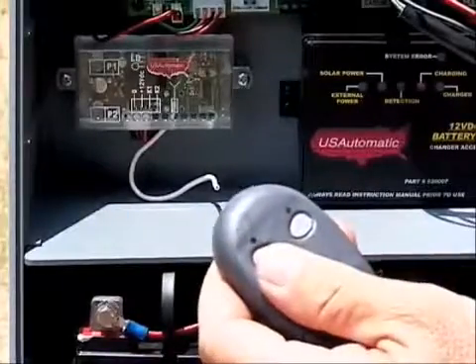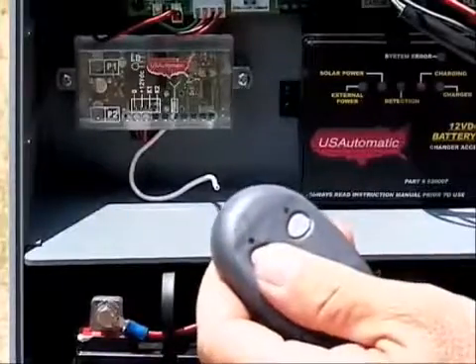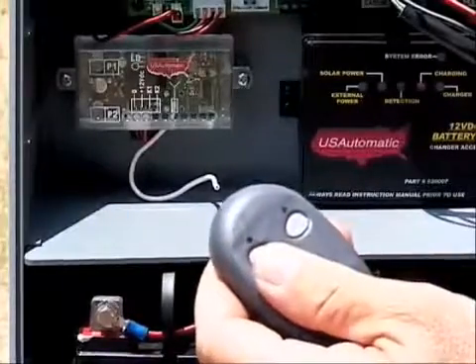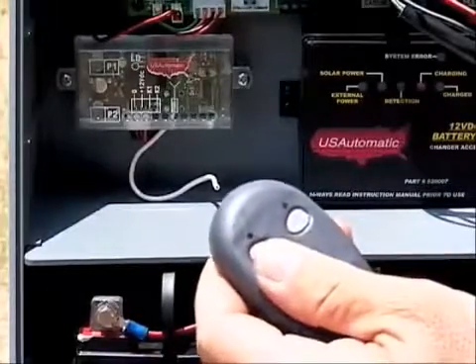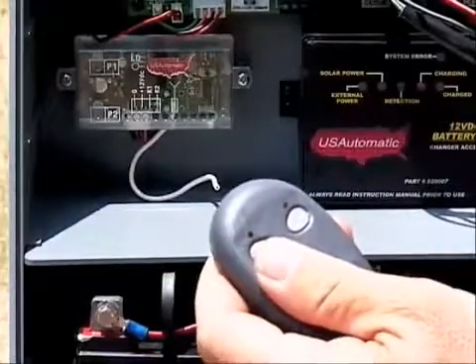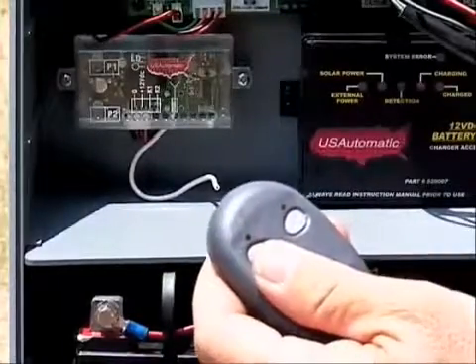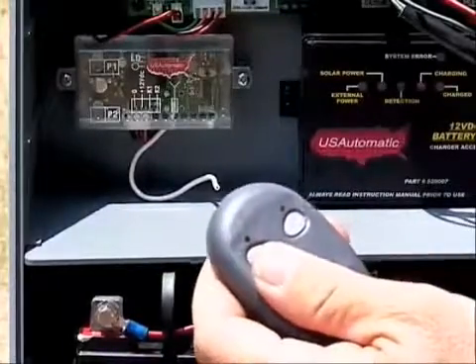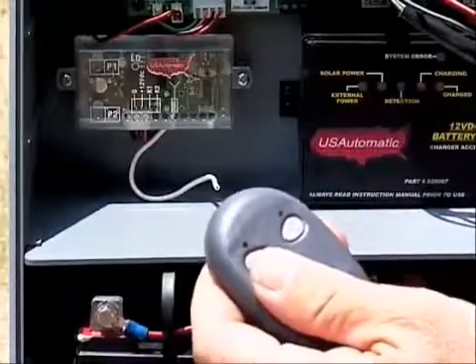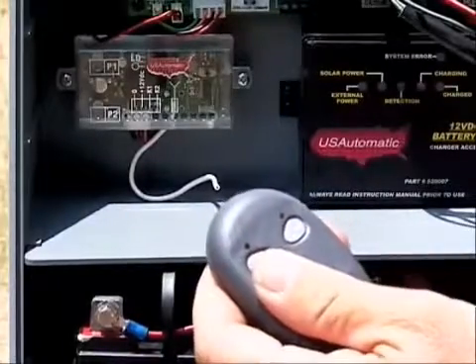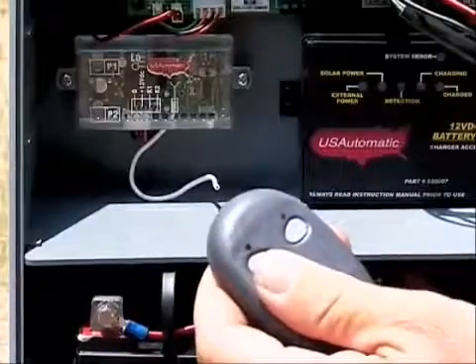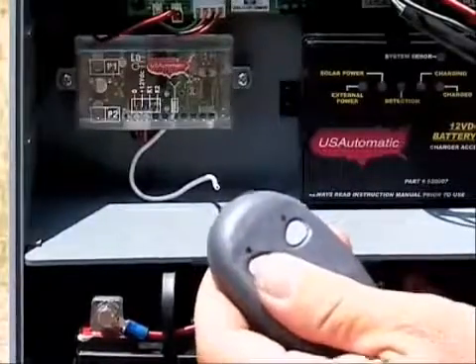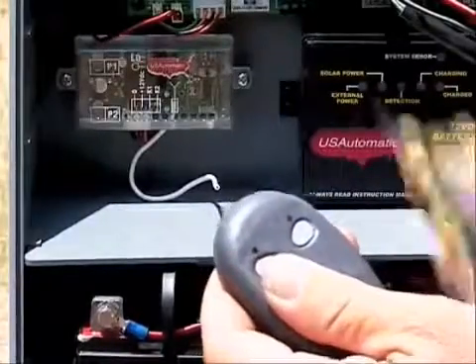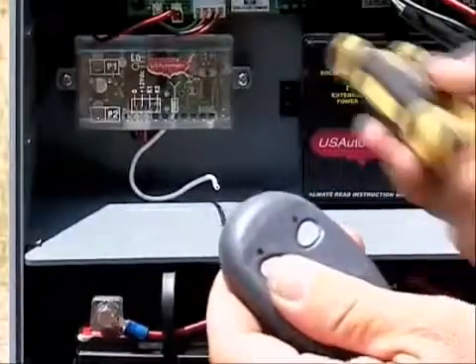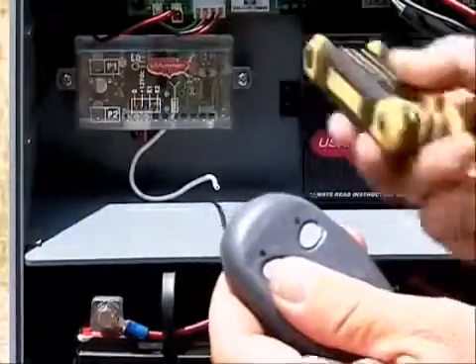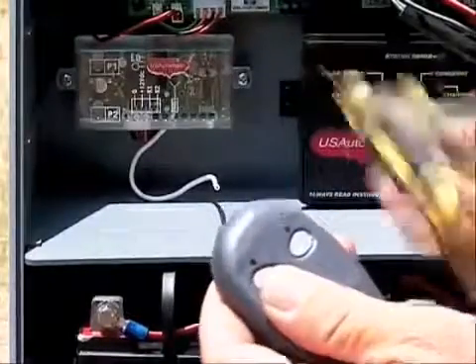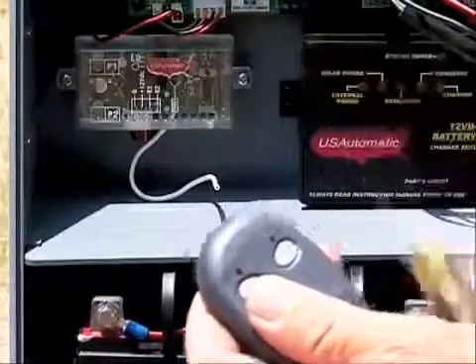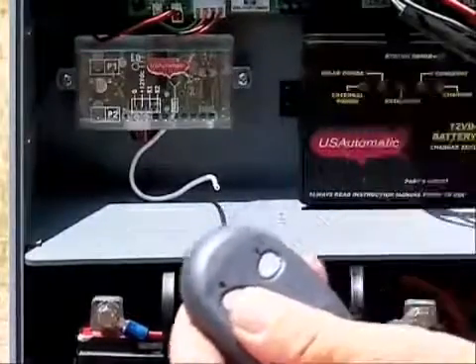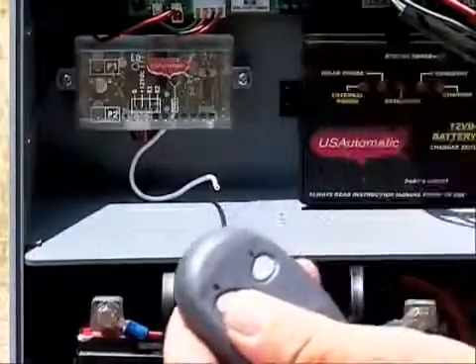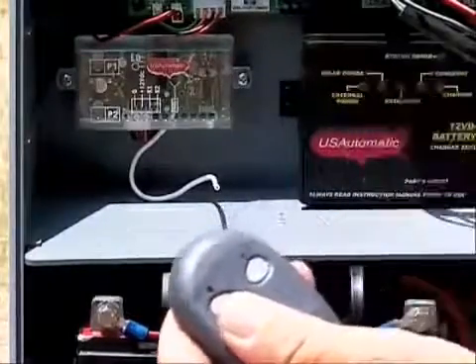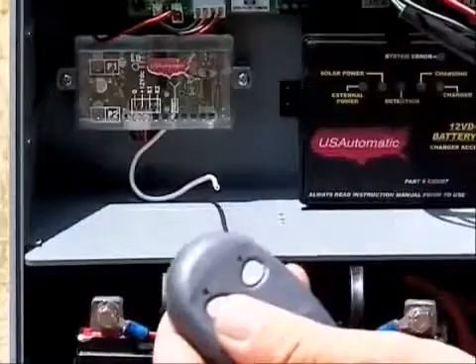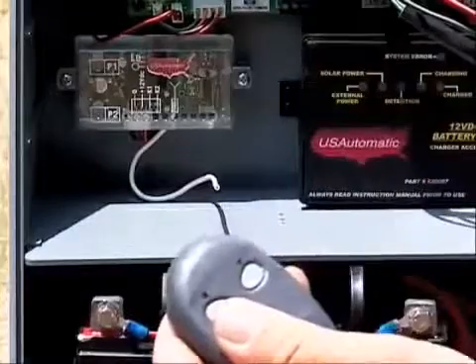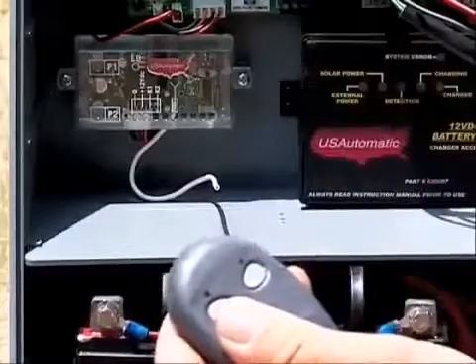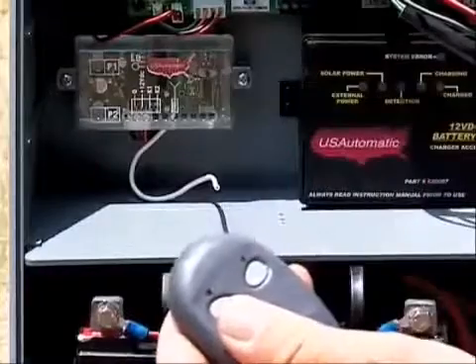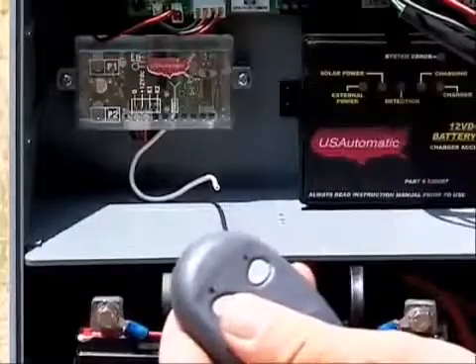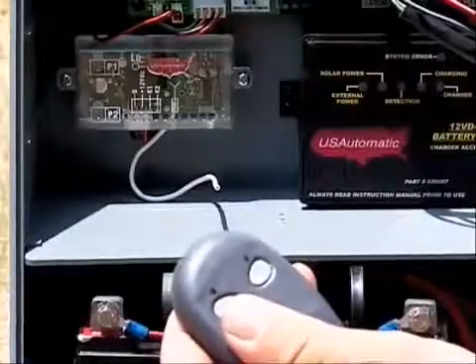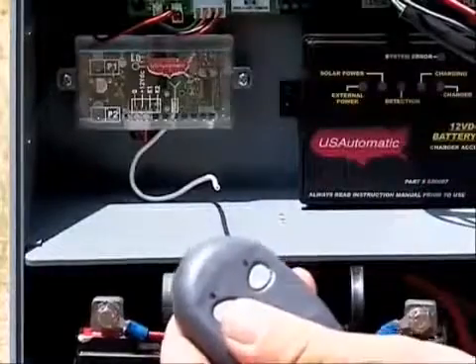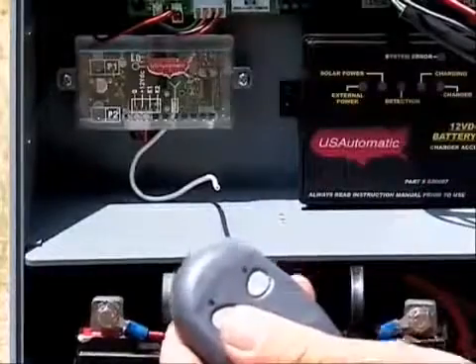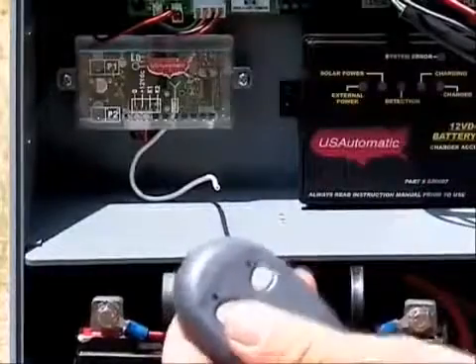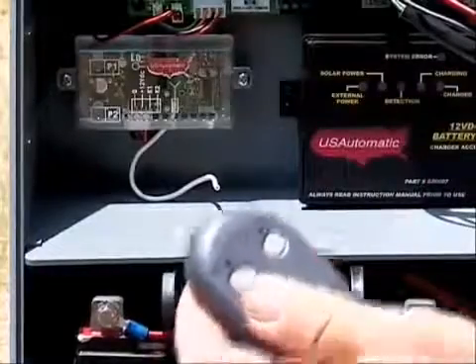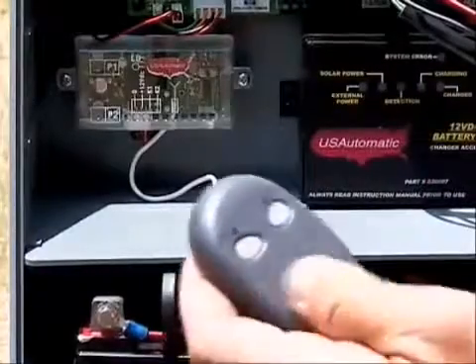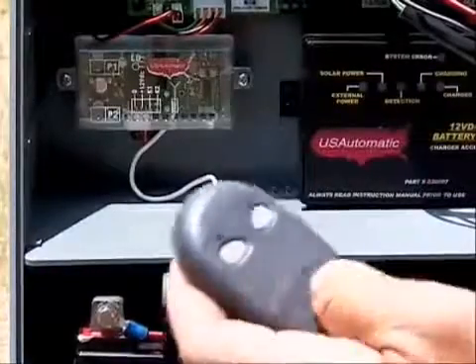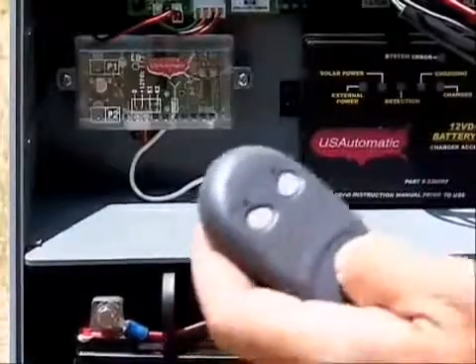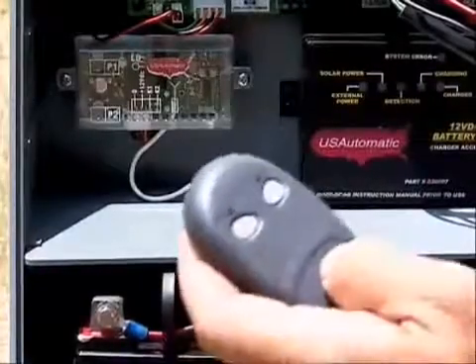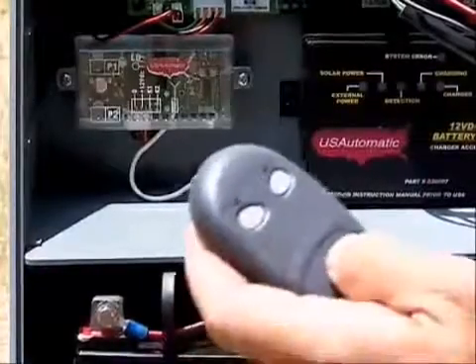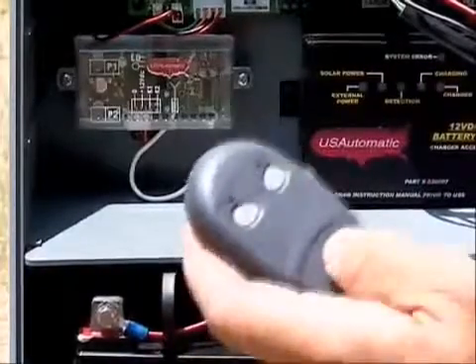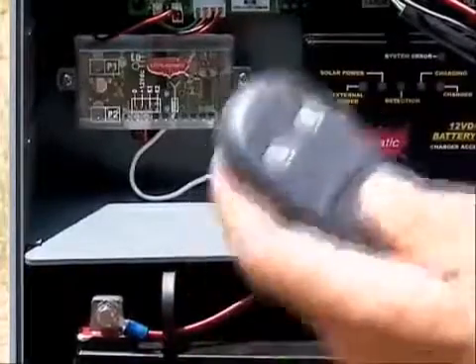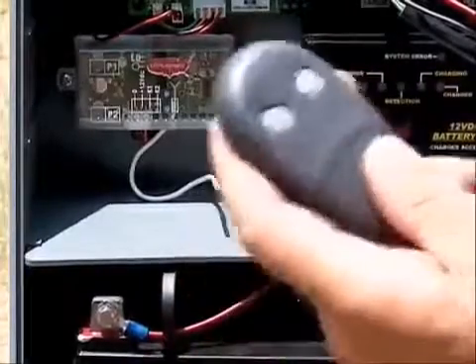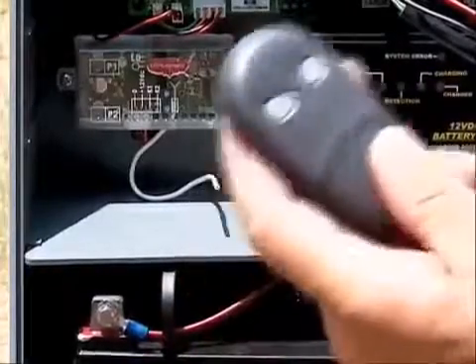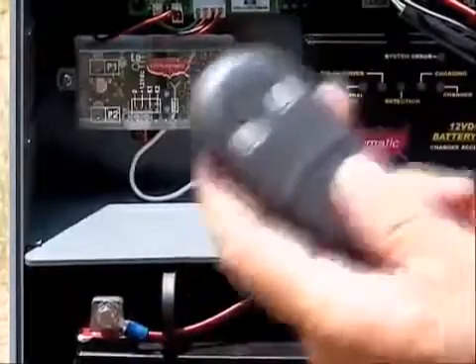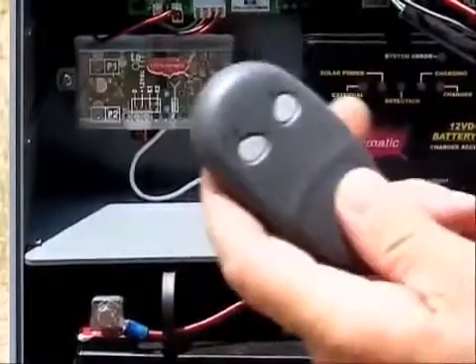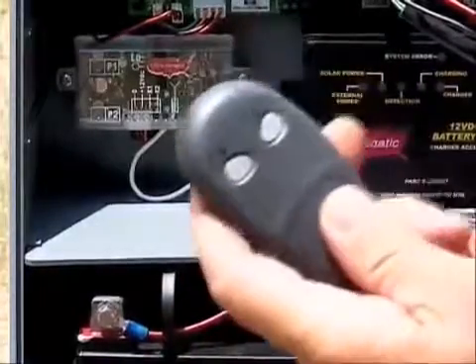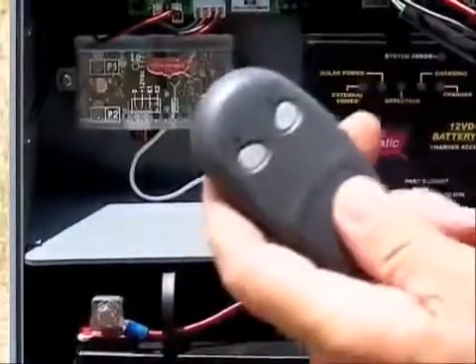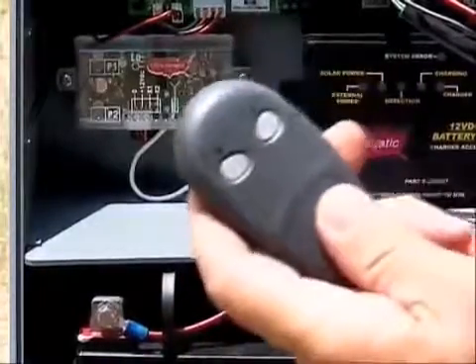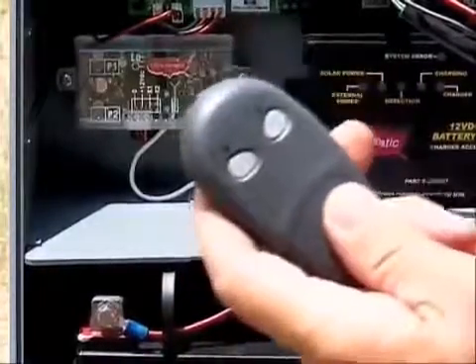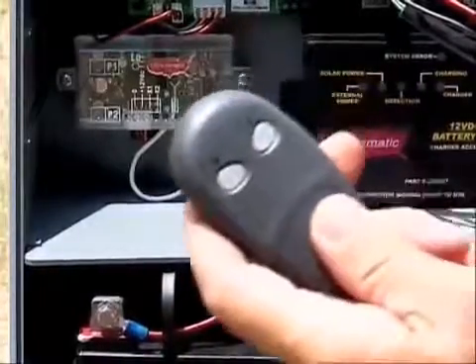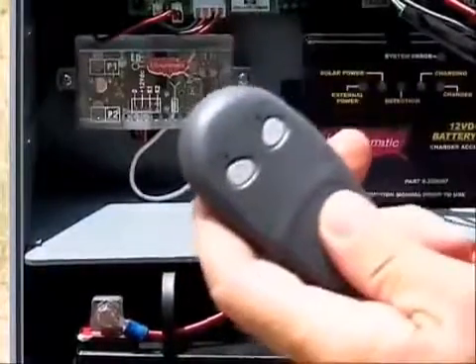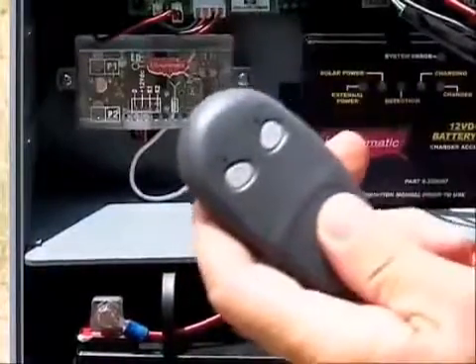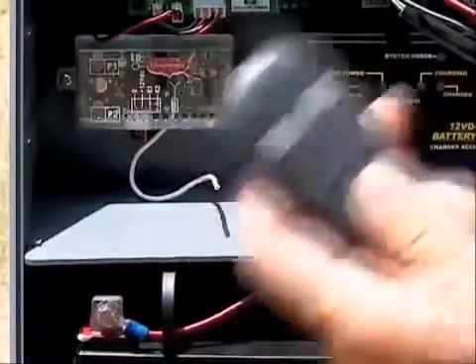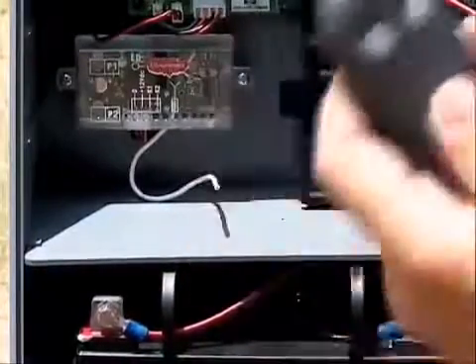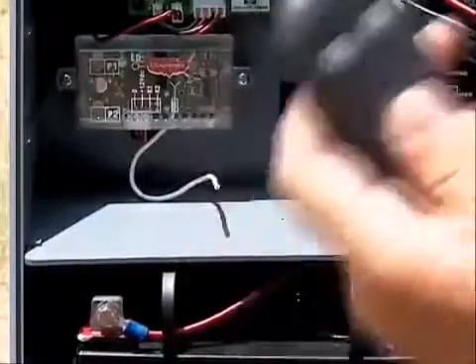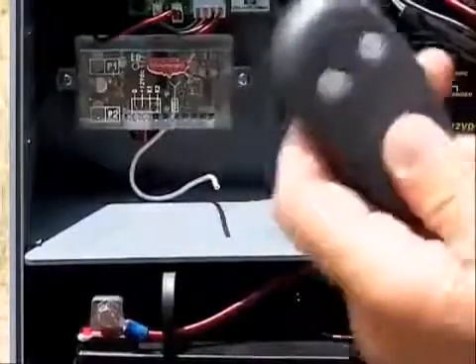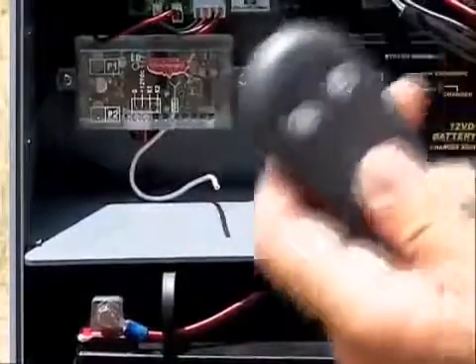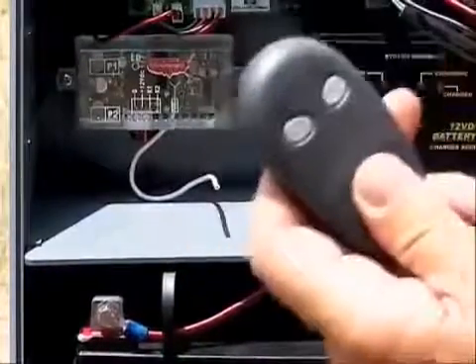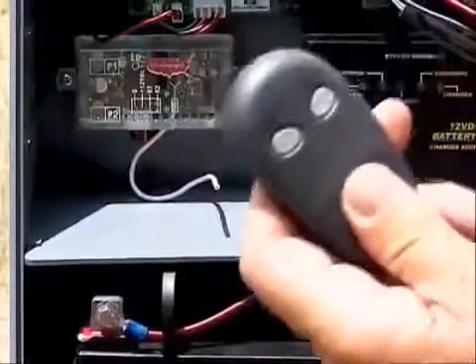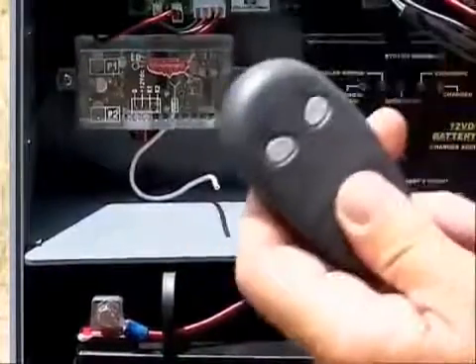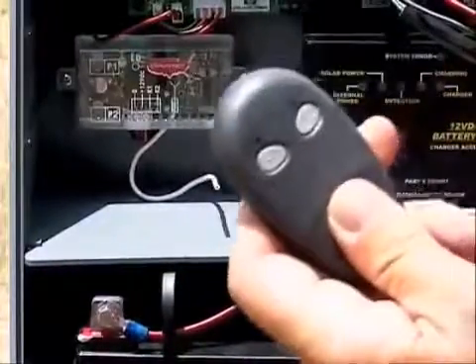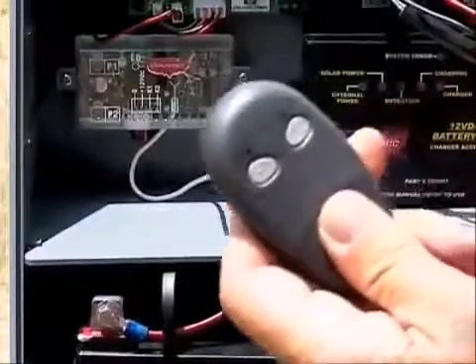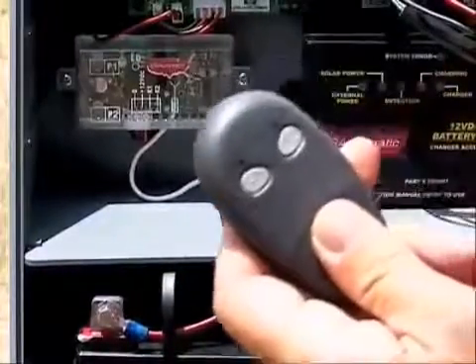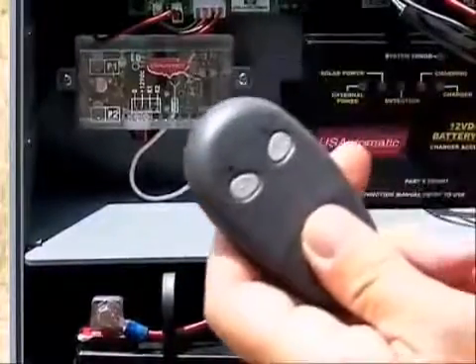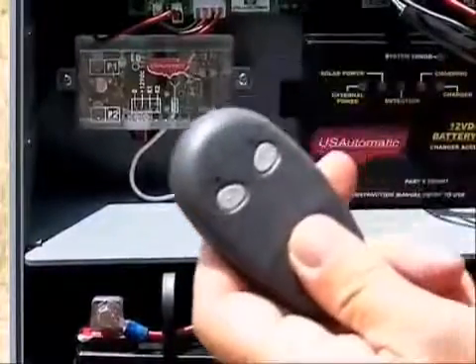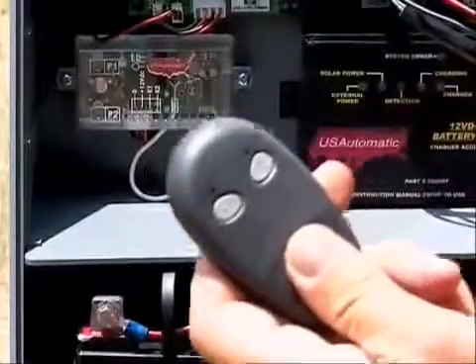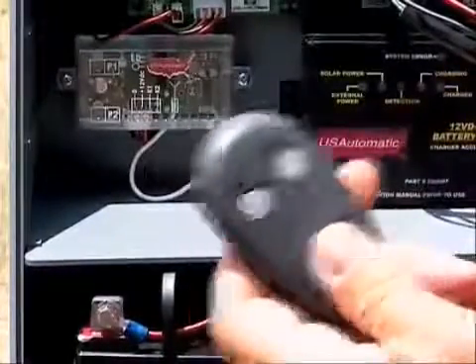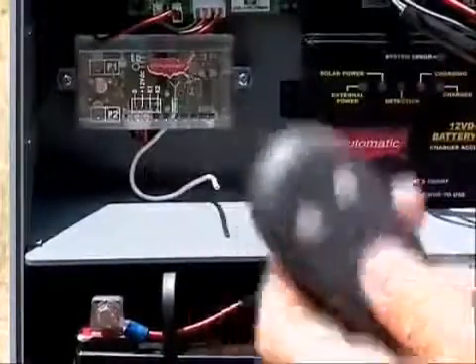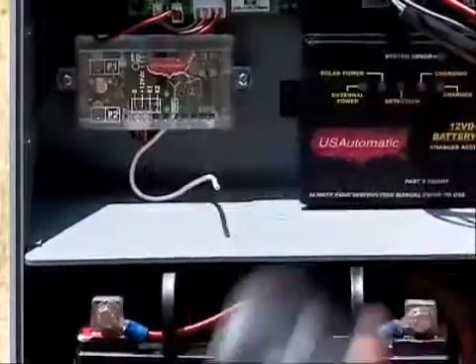Additional remotes don't need to be learned into the receiver if you set them on the same exact code as this remote.